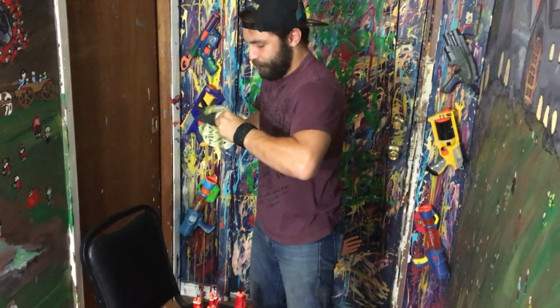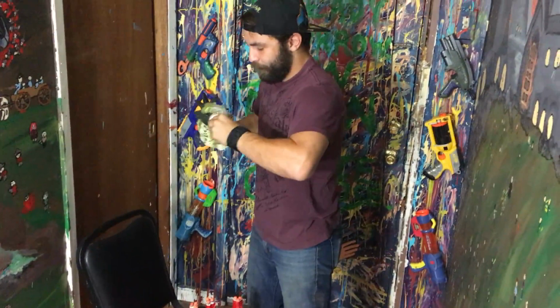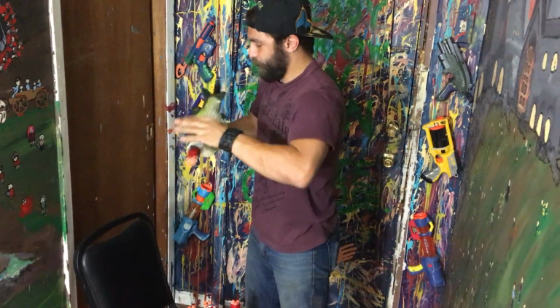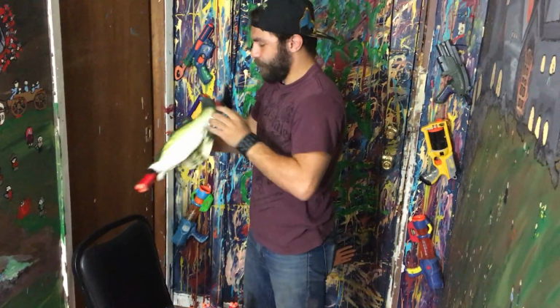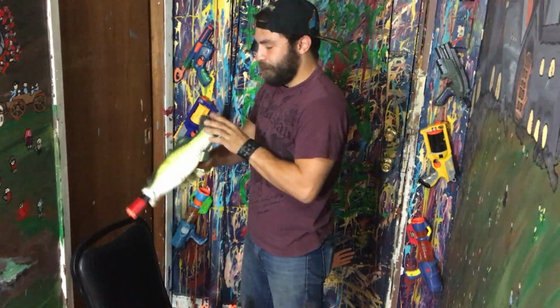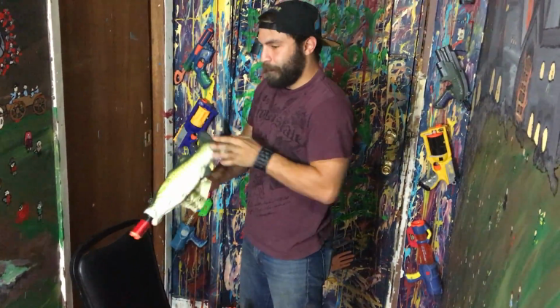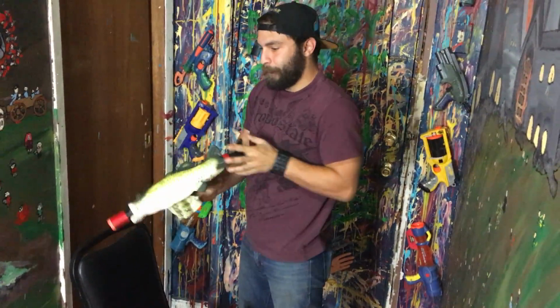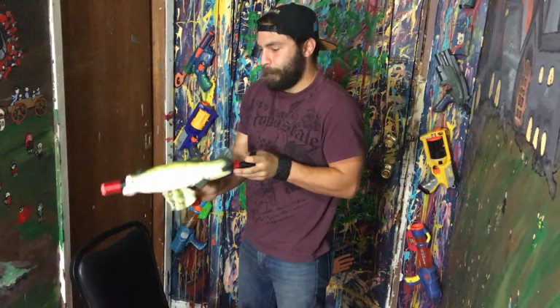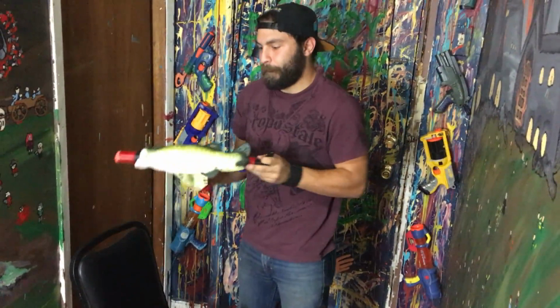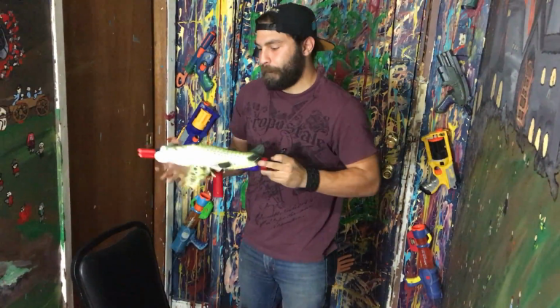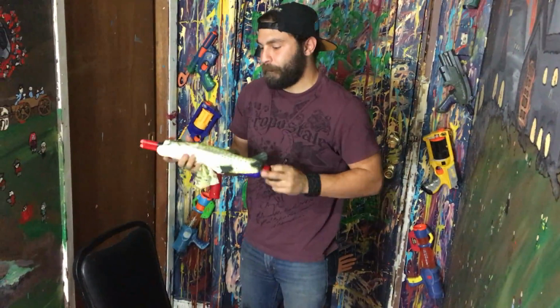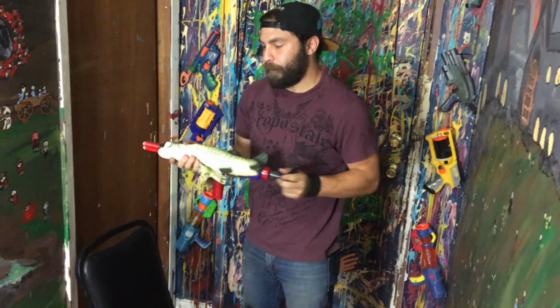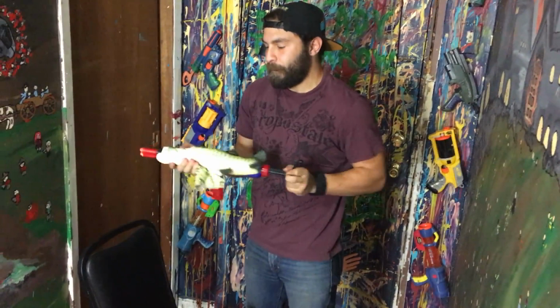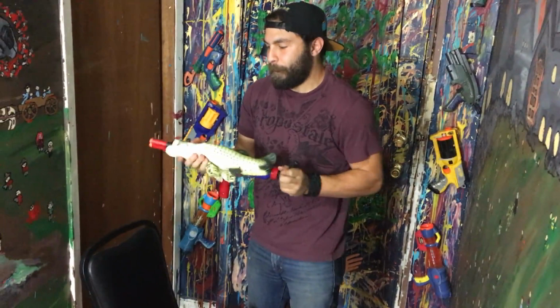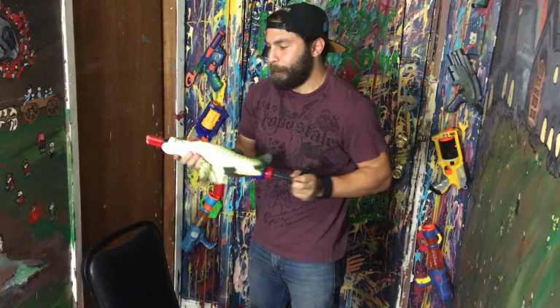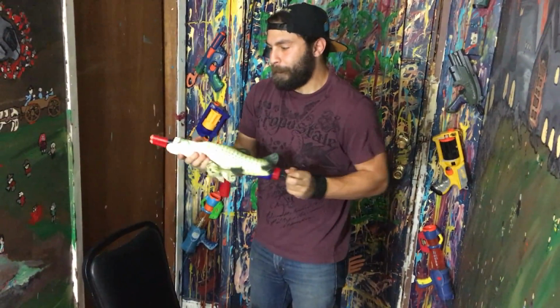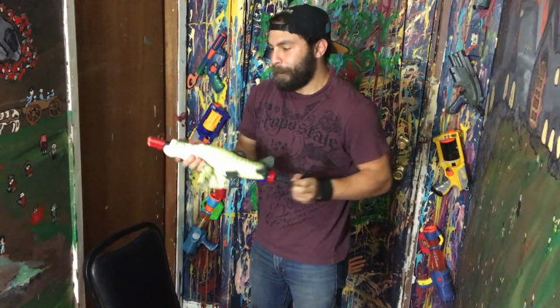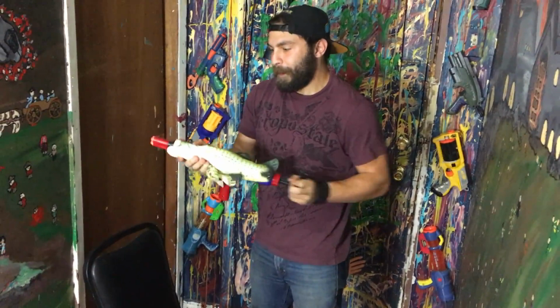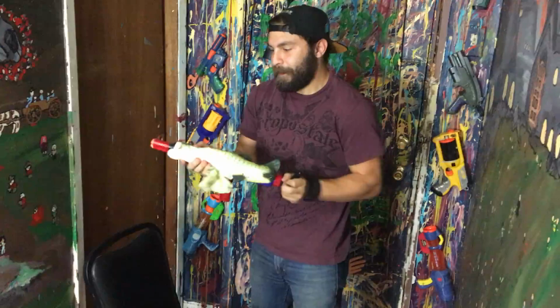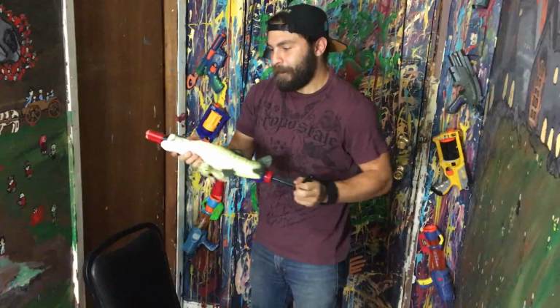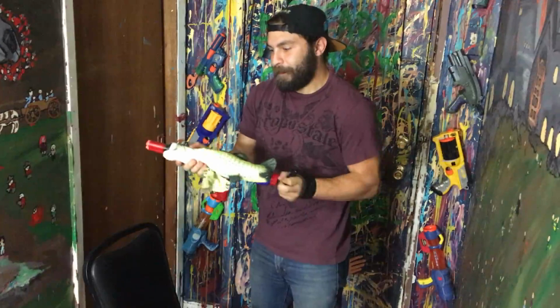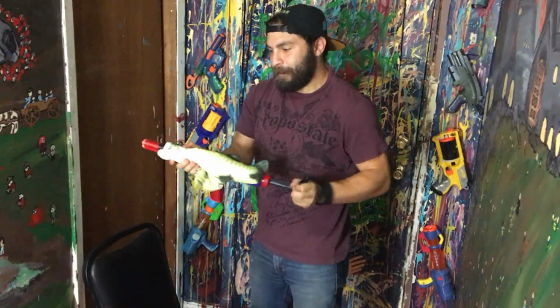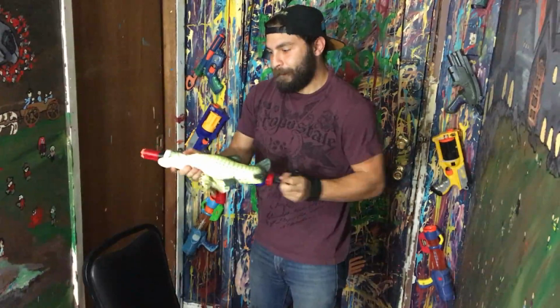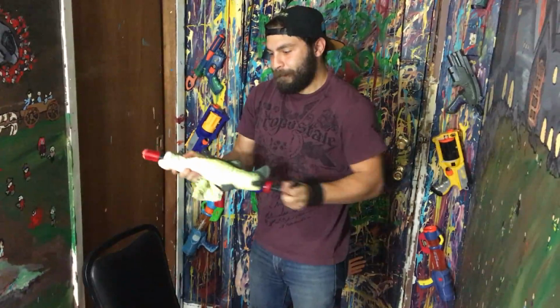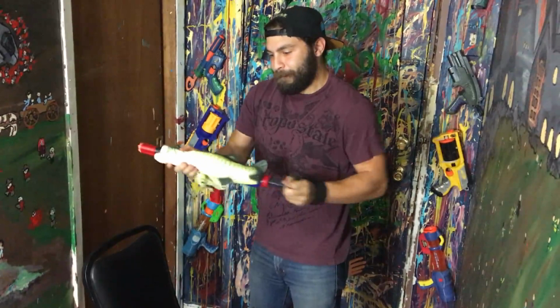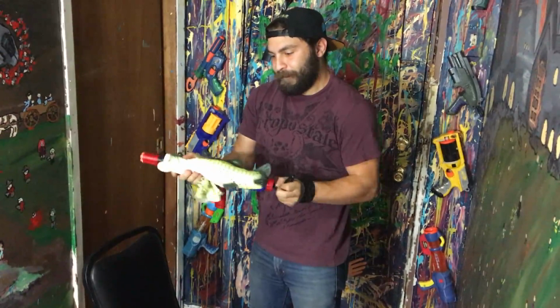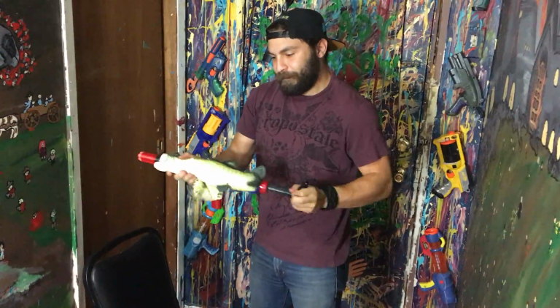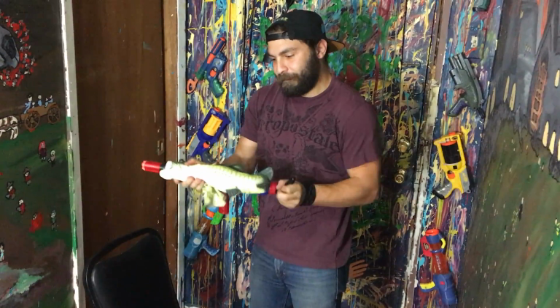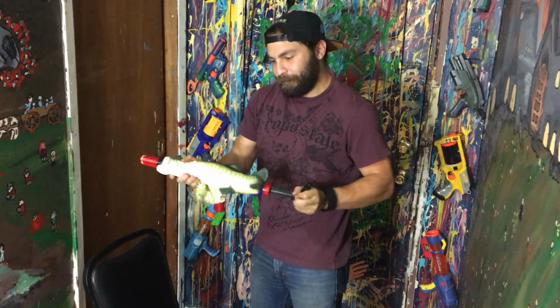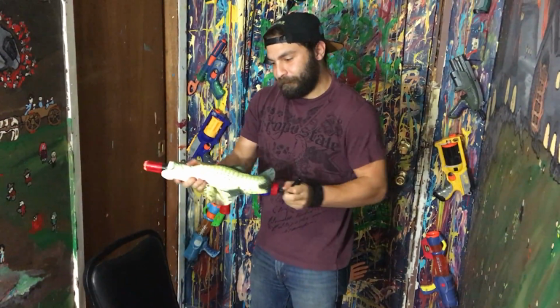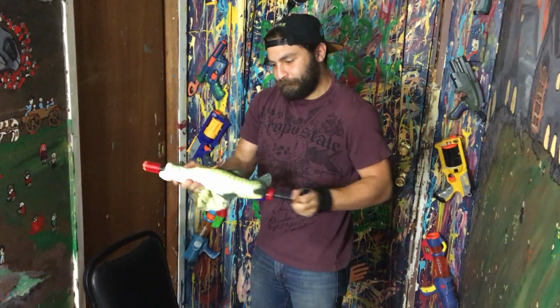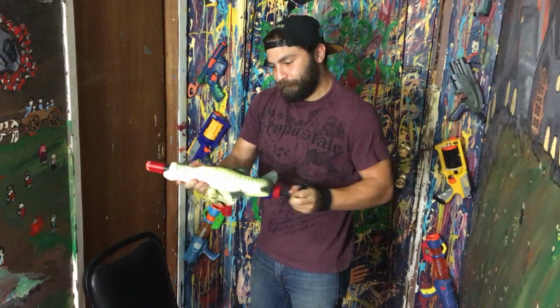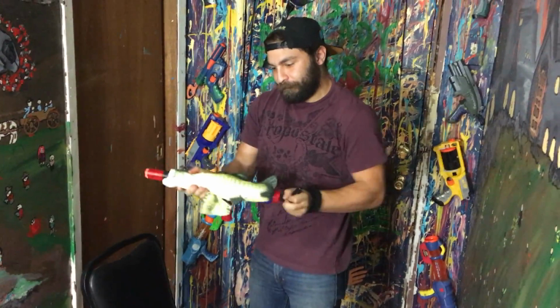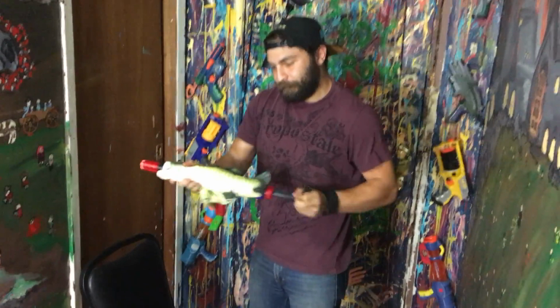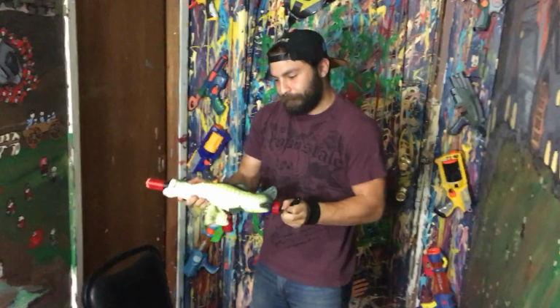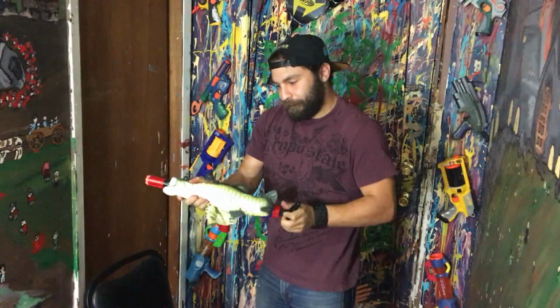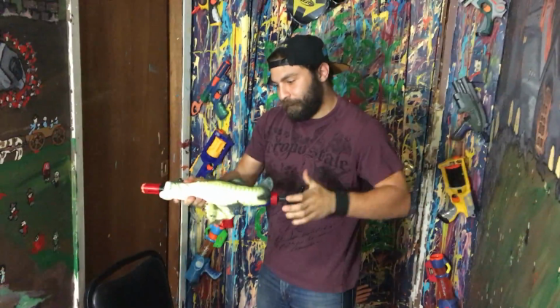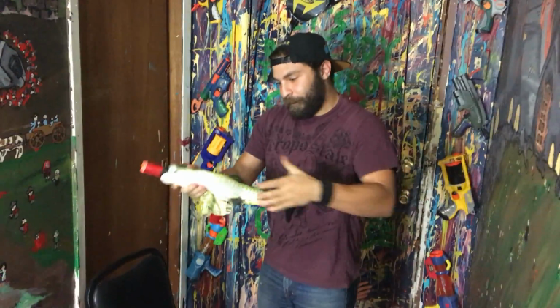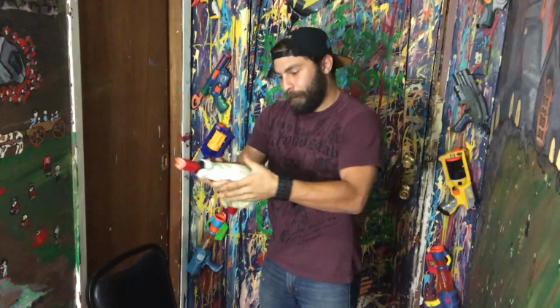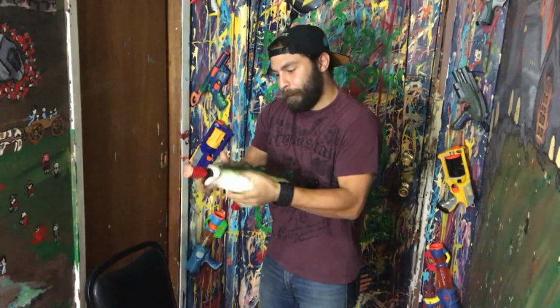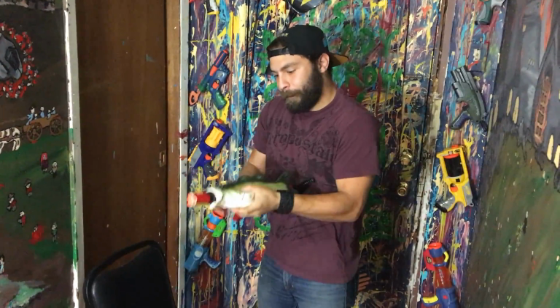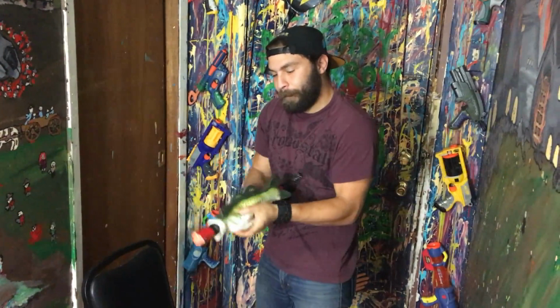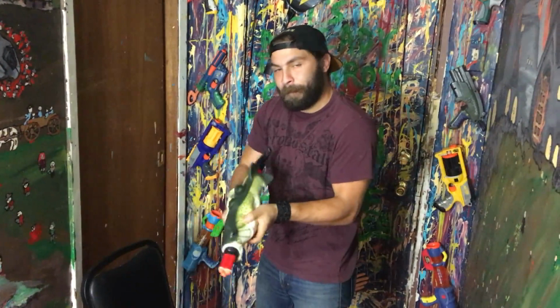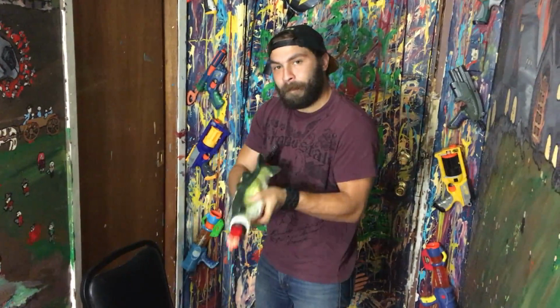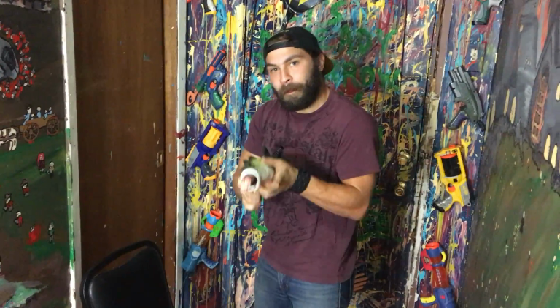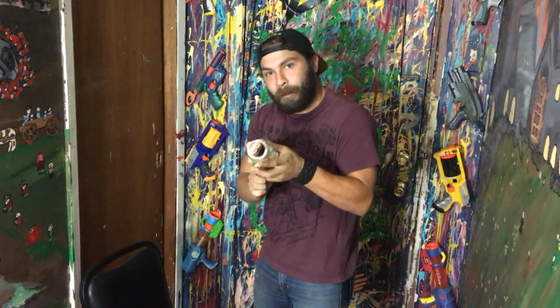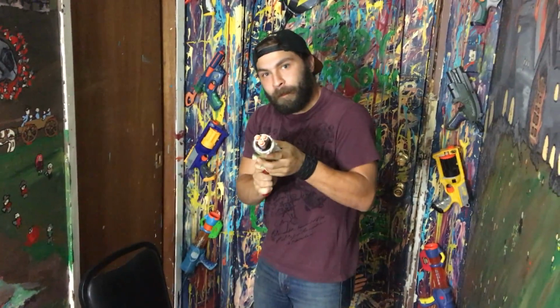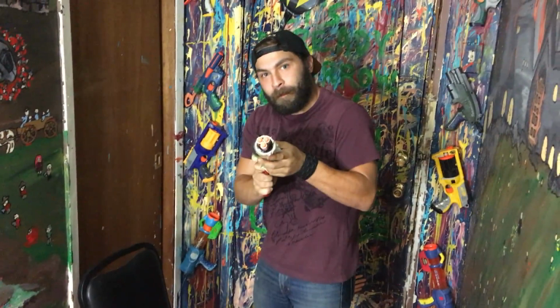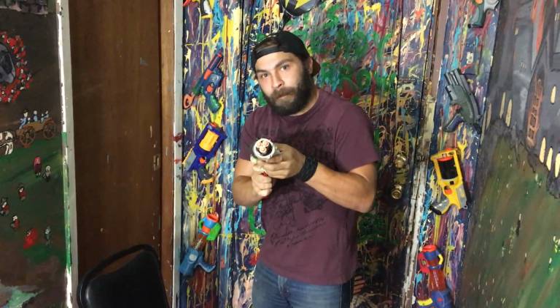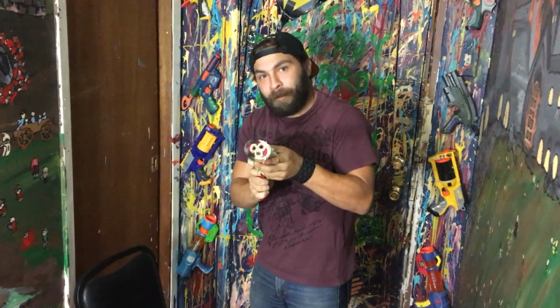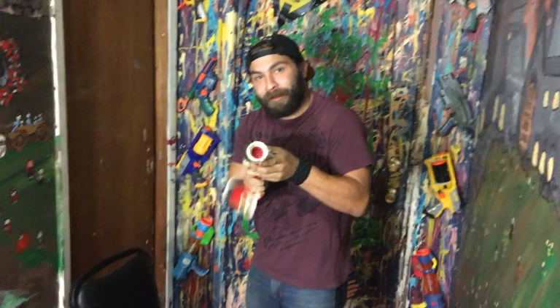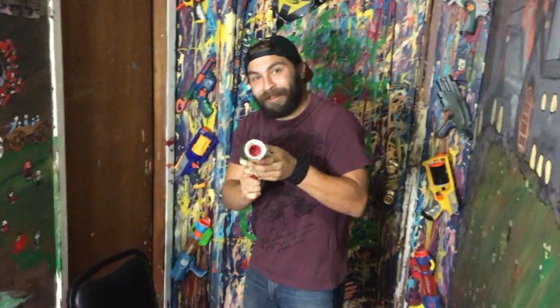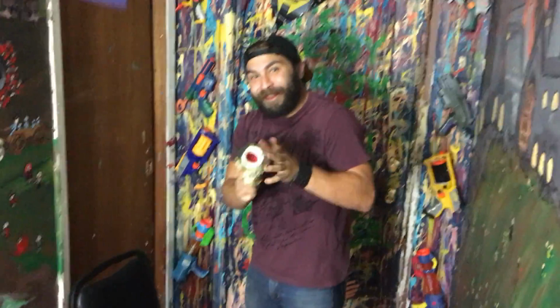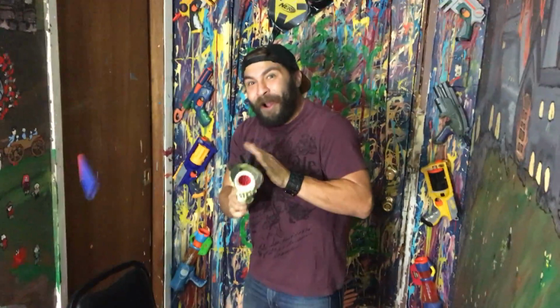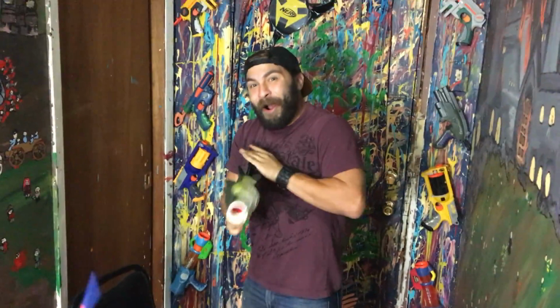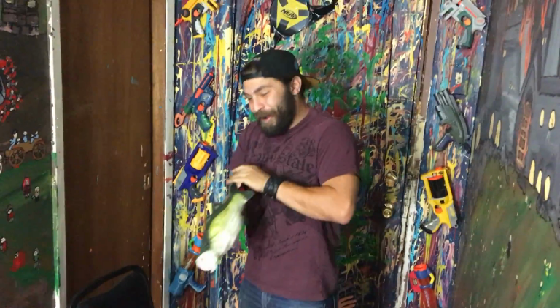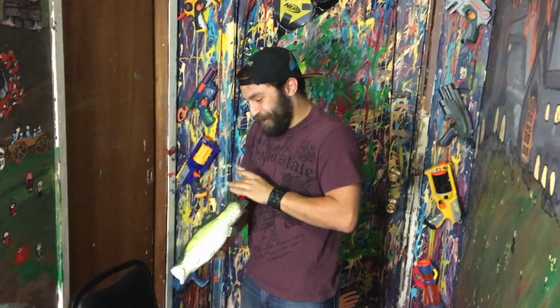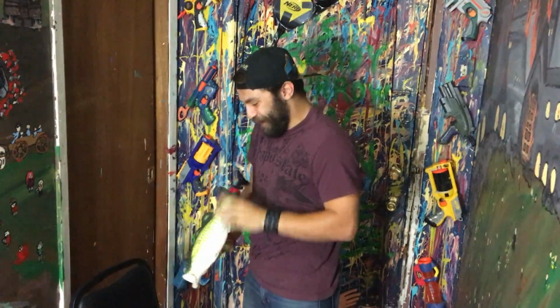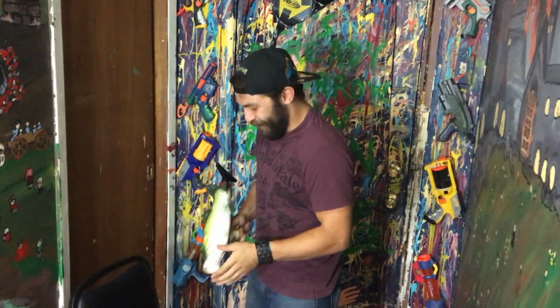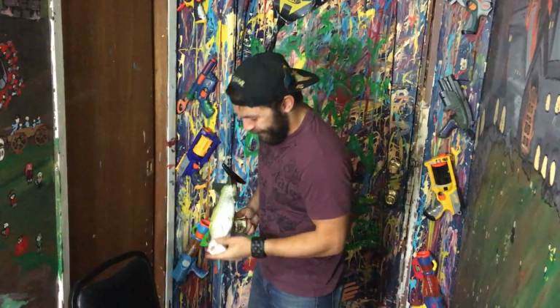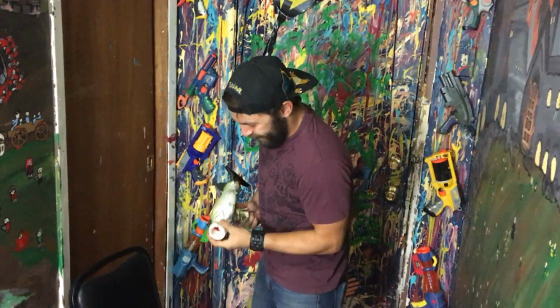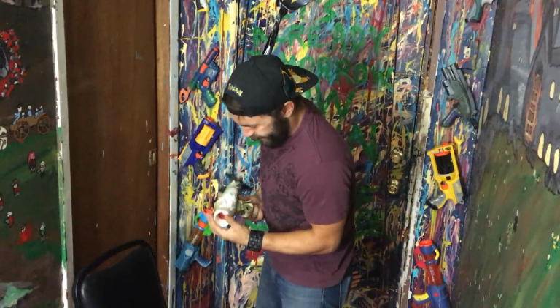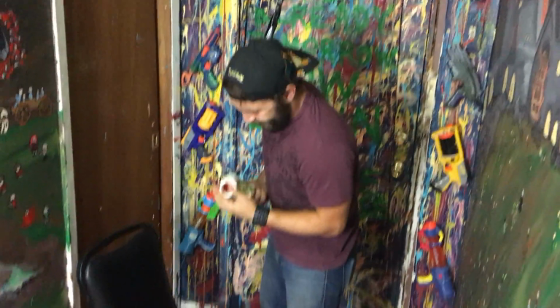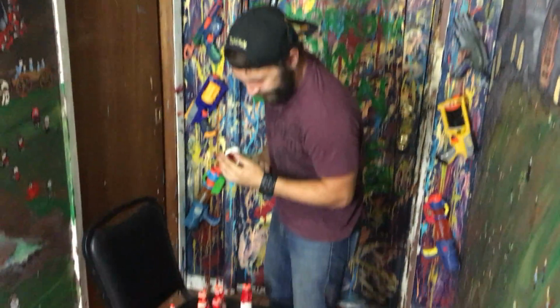We just put a coupler on a marshmallow blaster, one of those nice ones with the pump on there, and then we found a way. Oh, headshot!